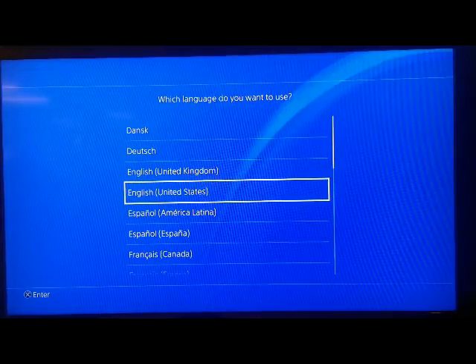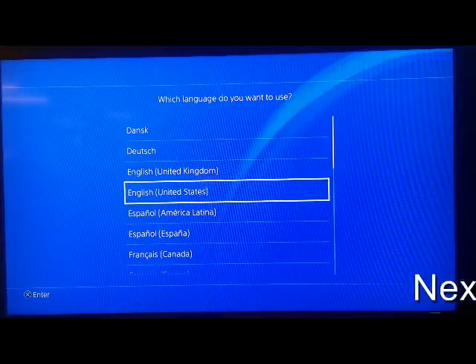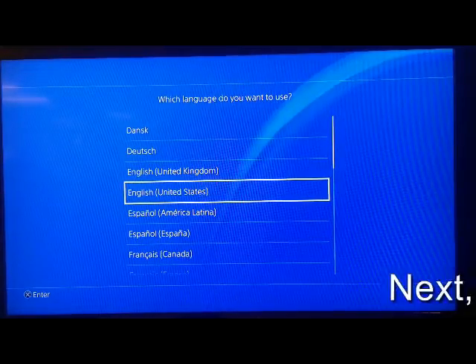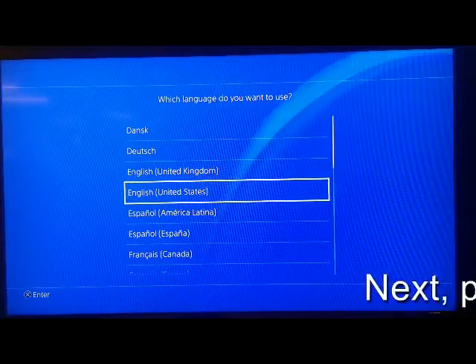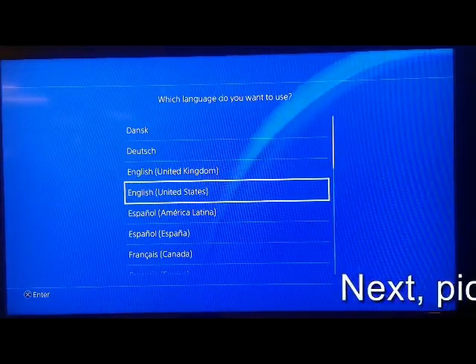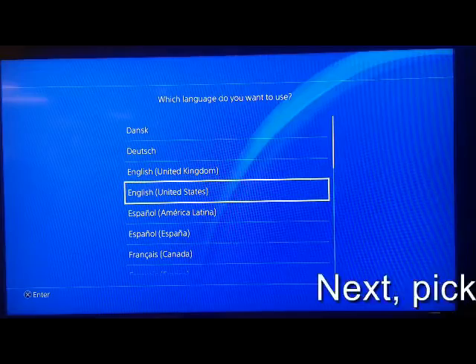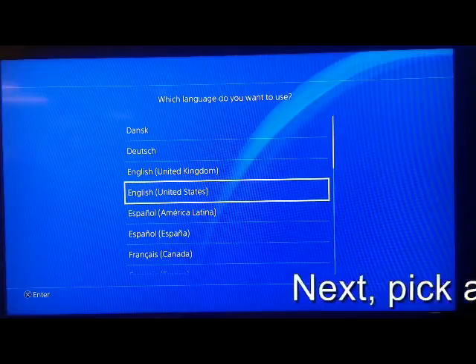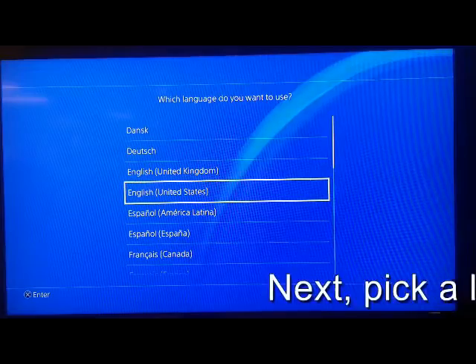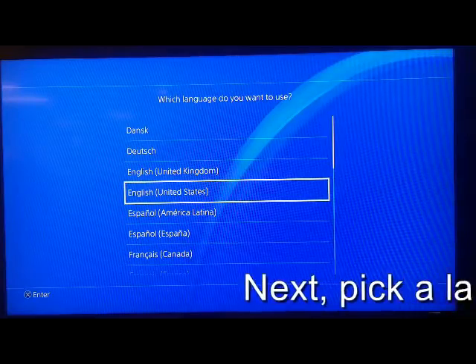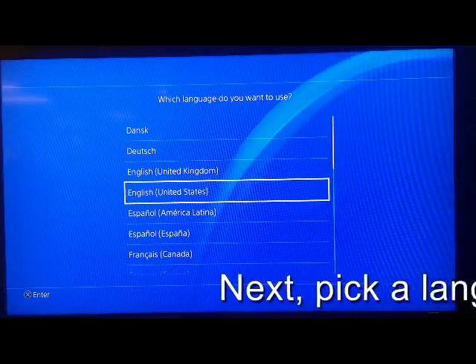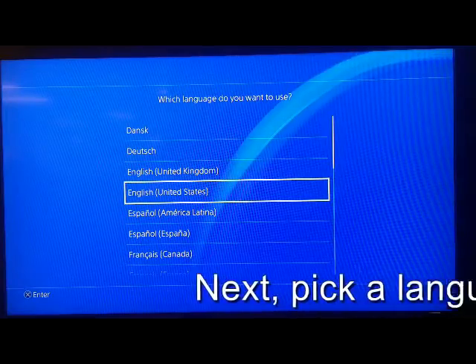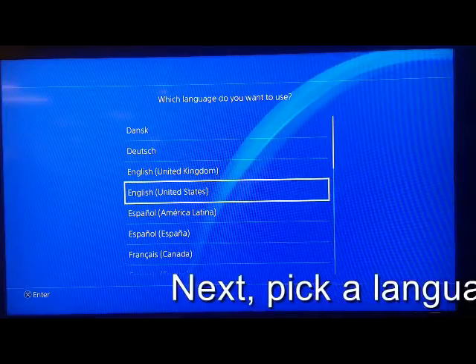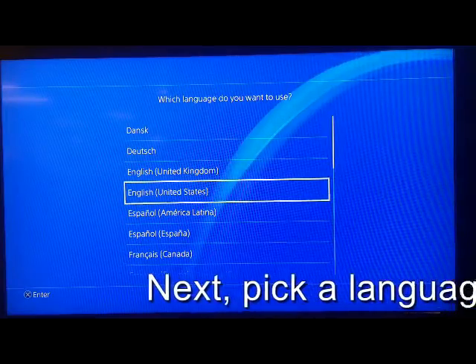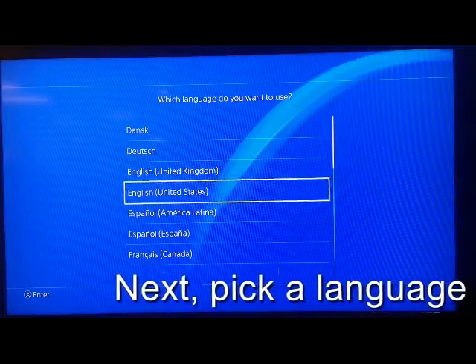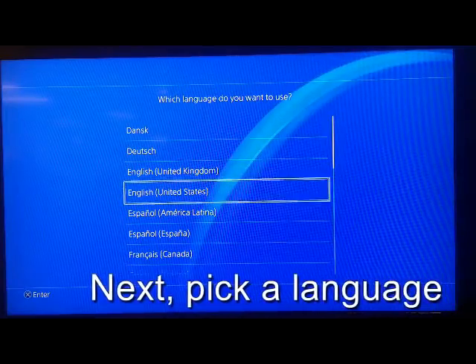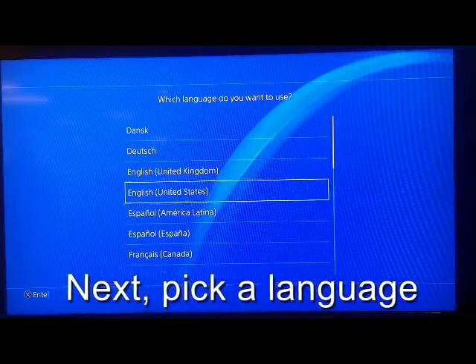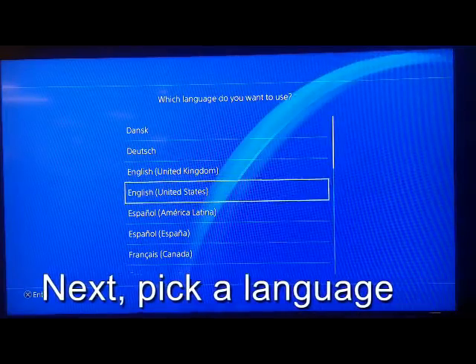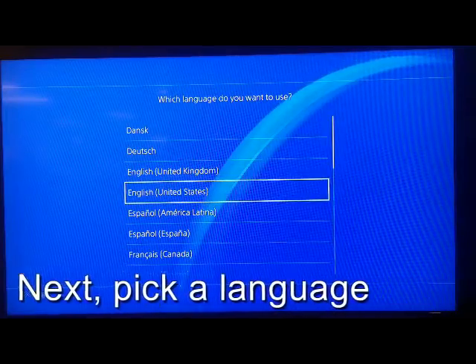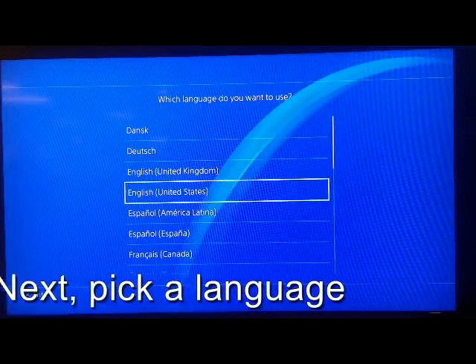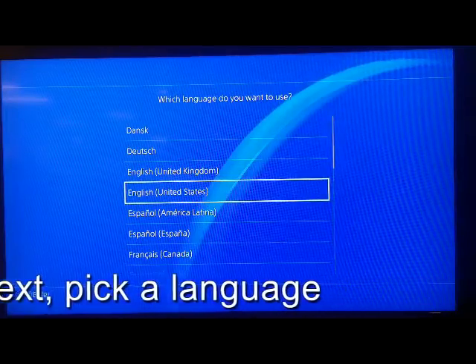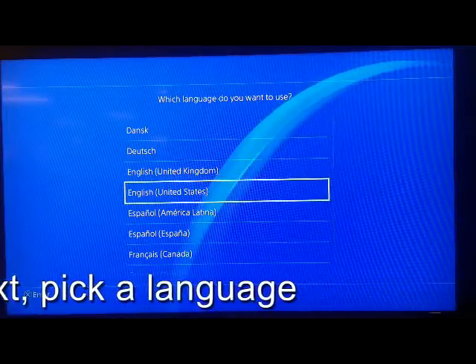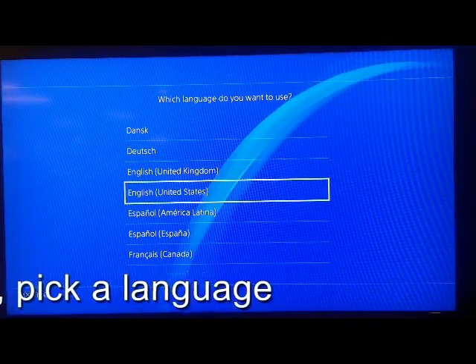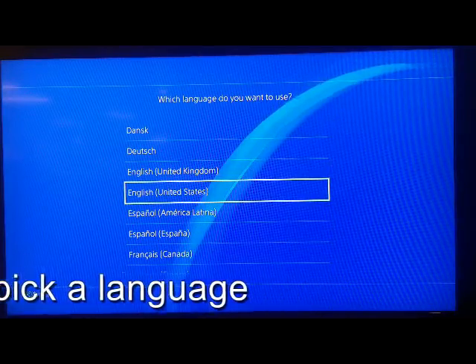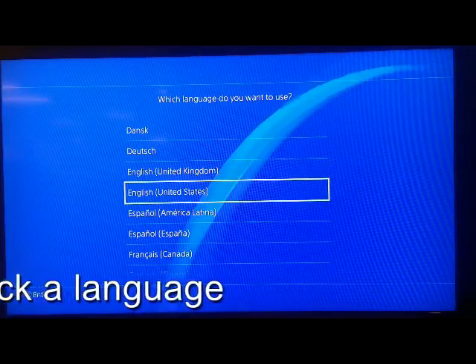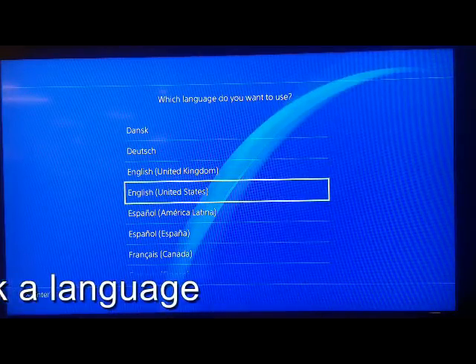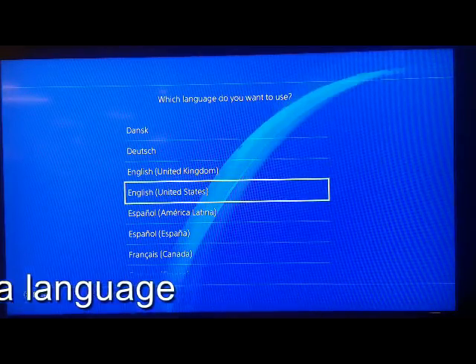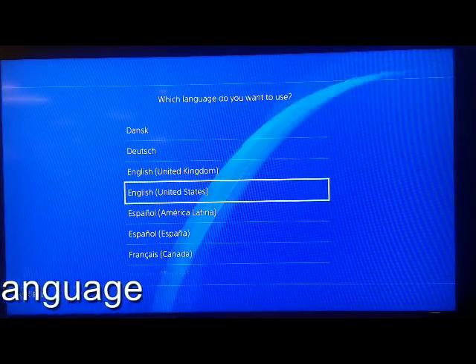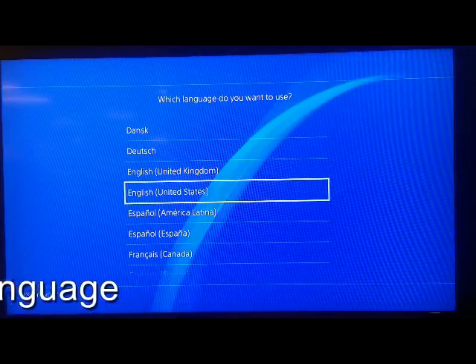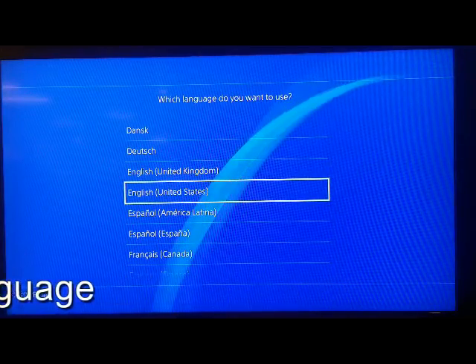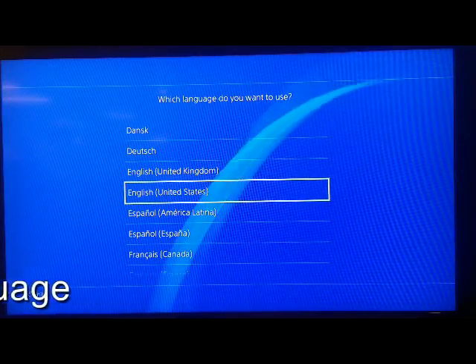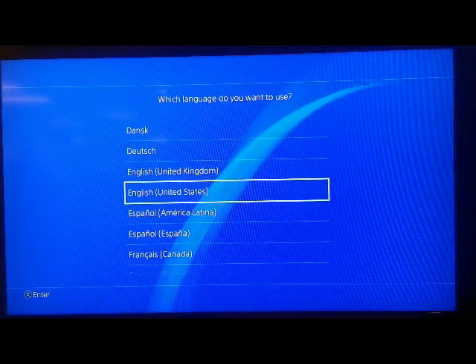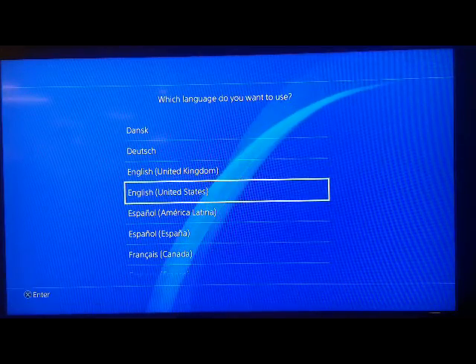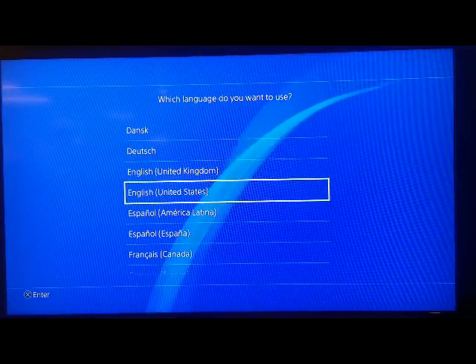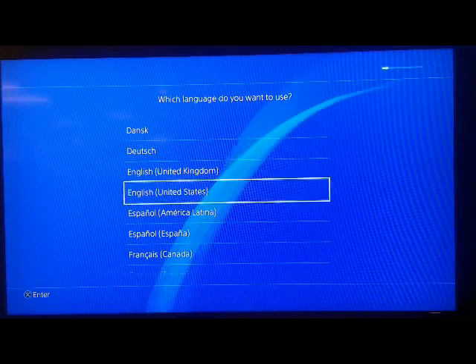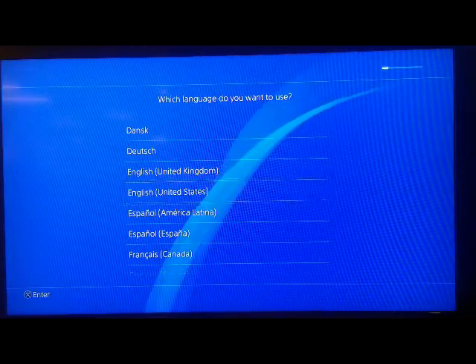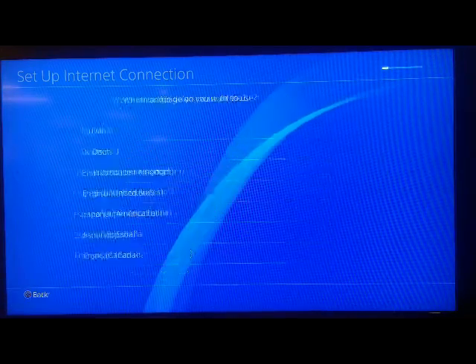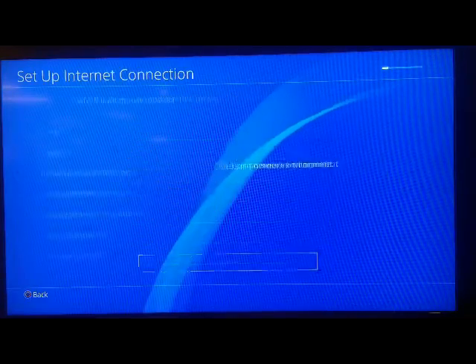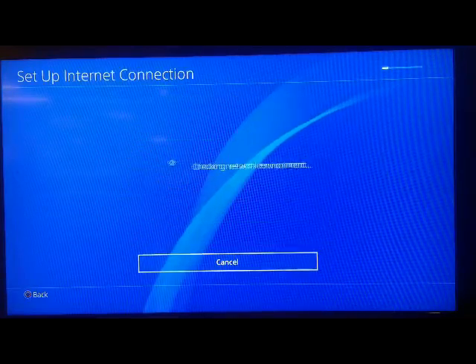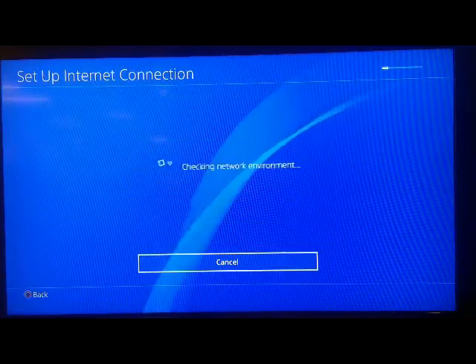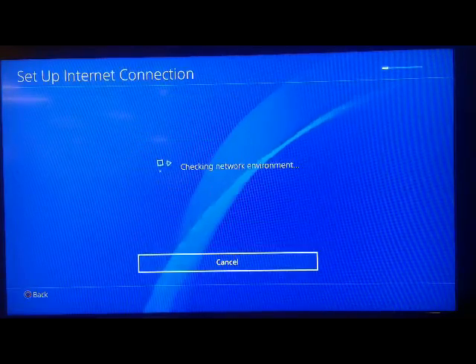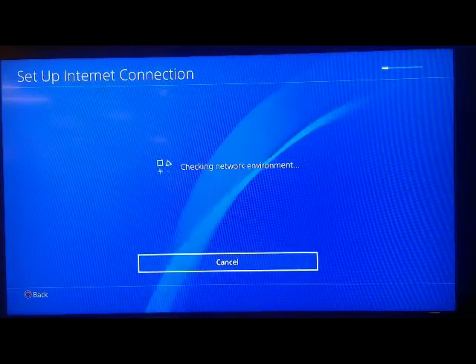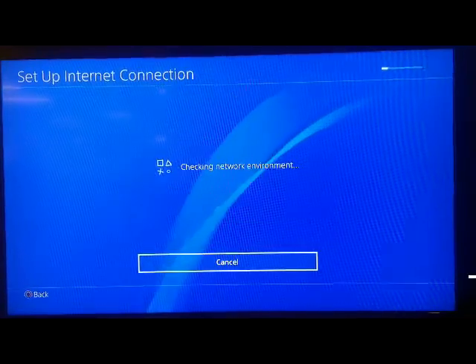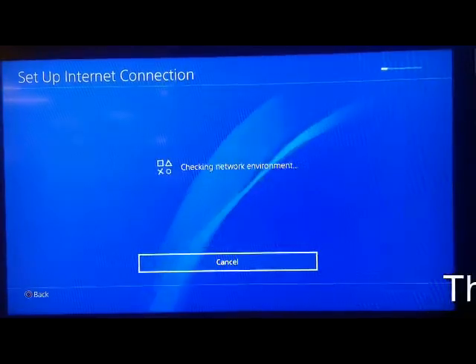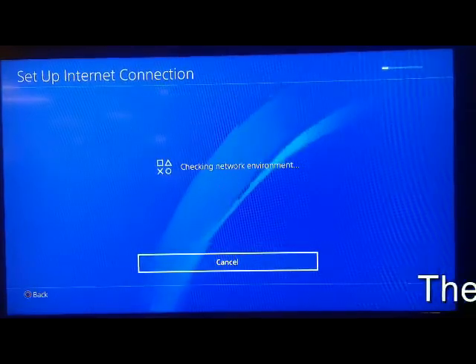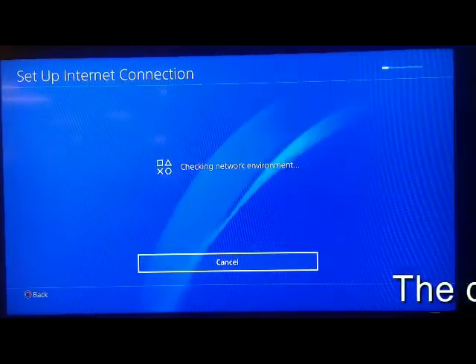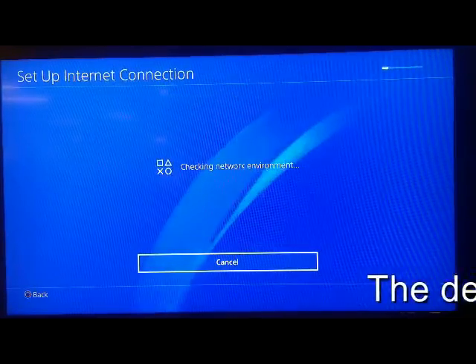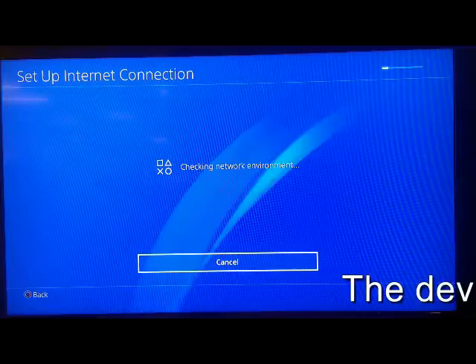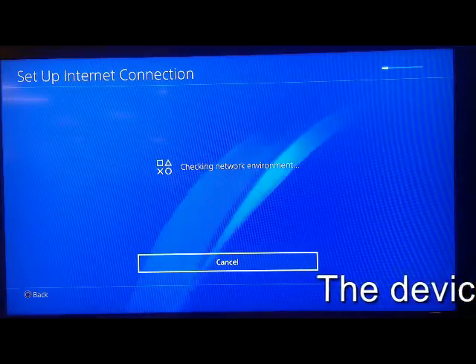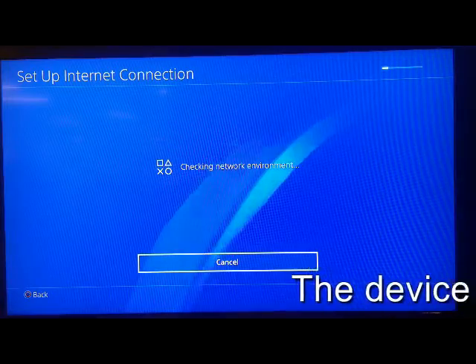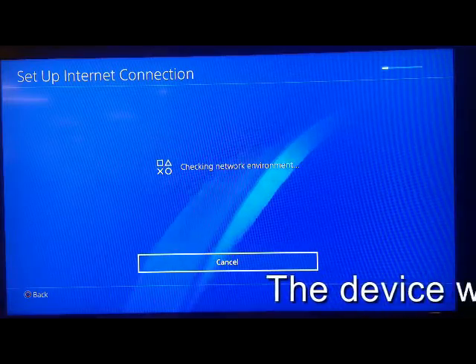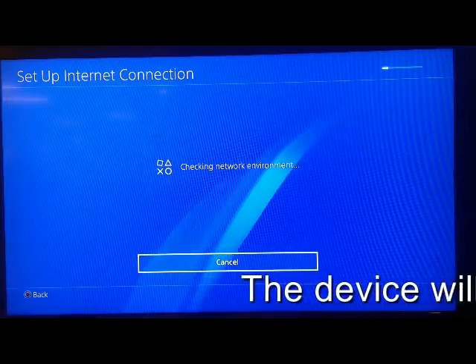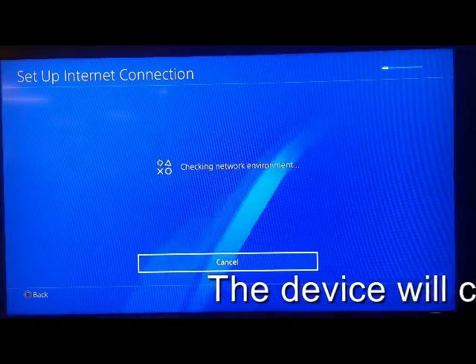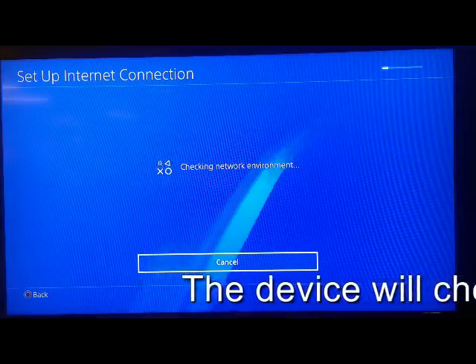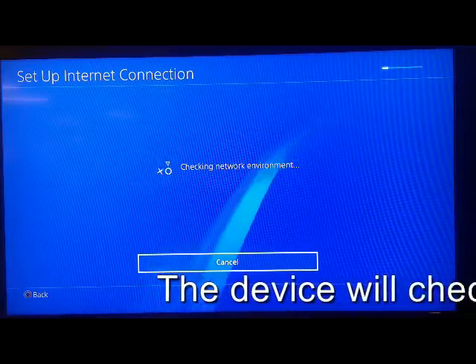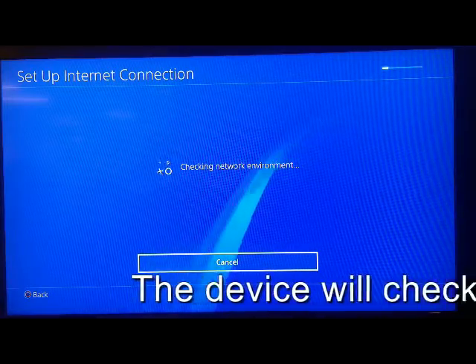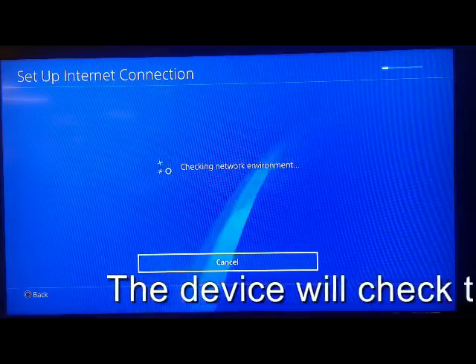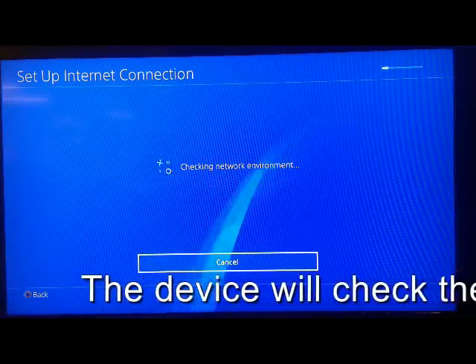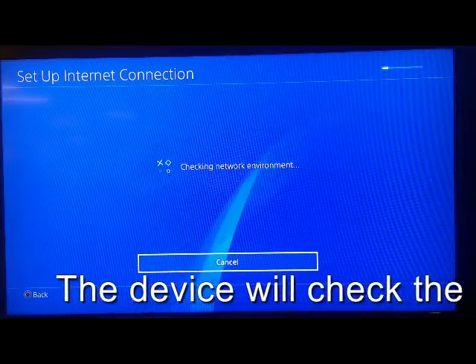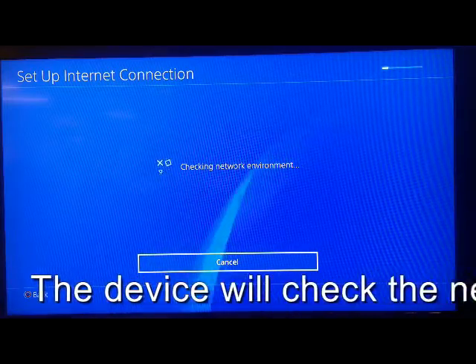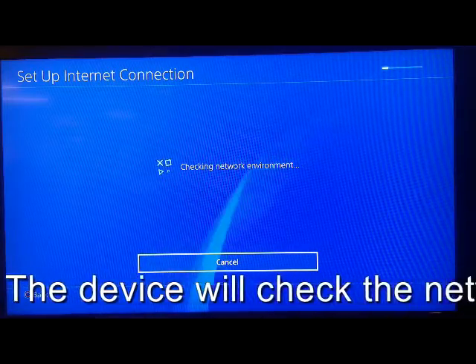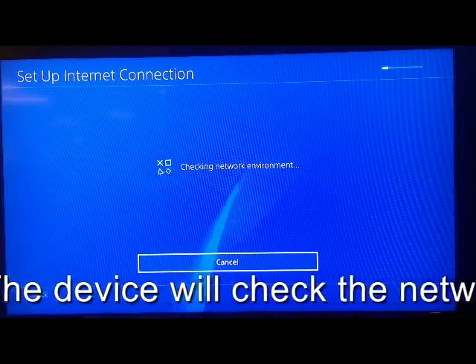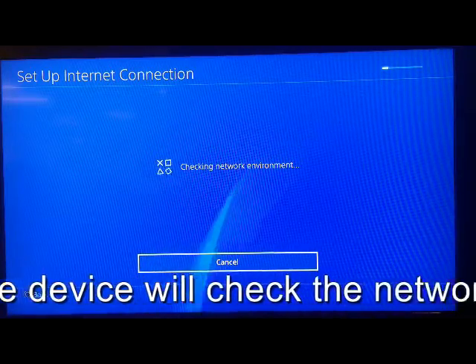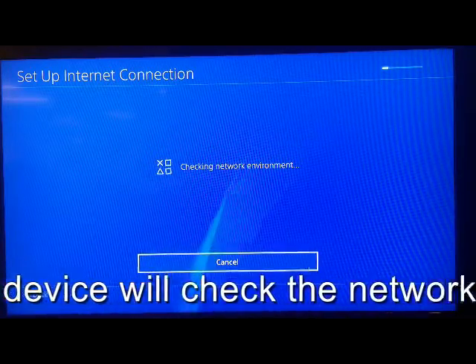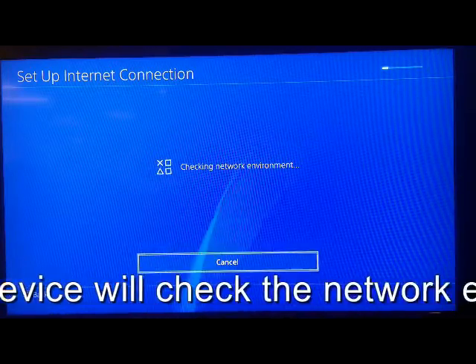Next, please pick your language. The device will check the network environment.